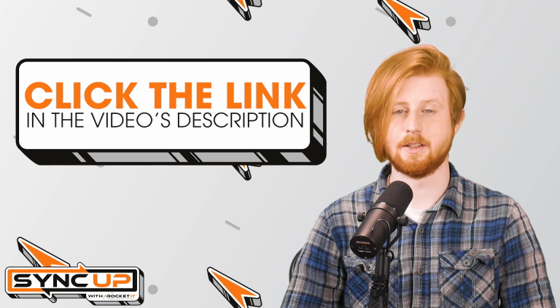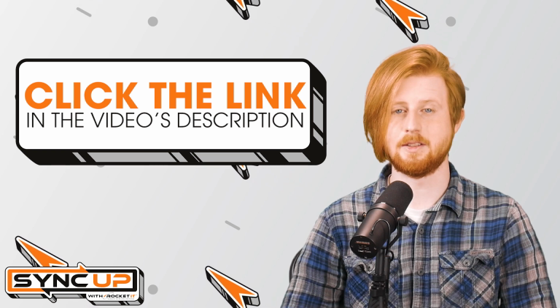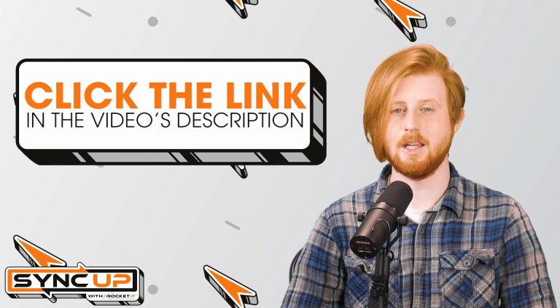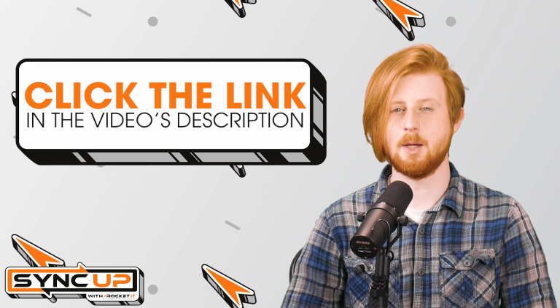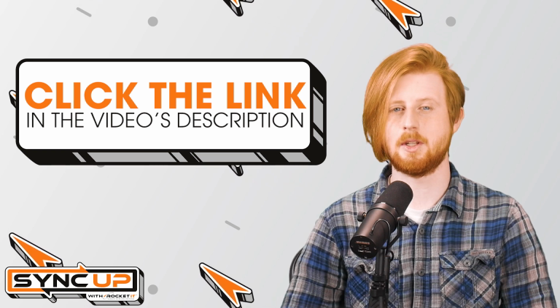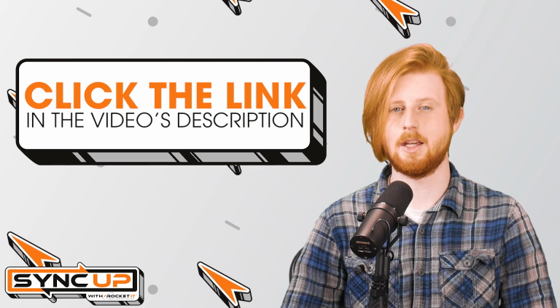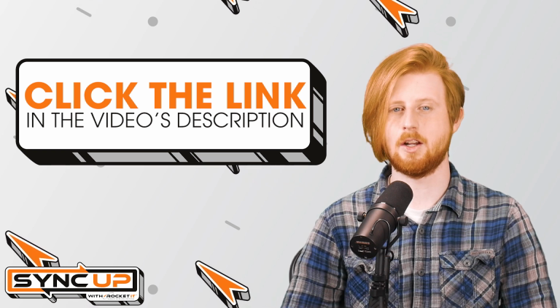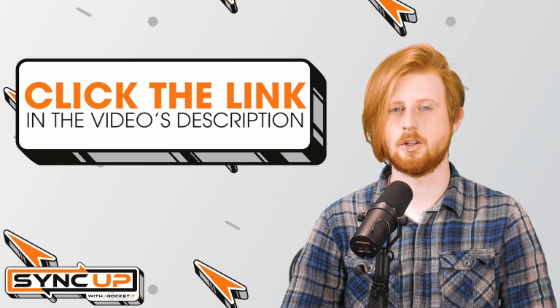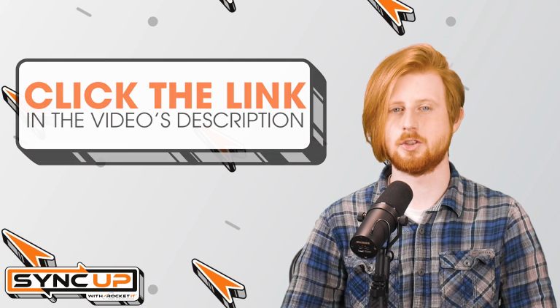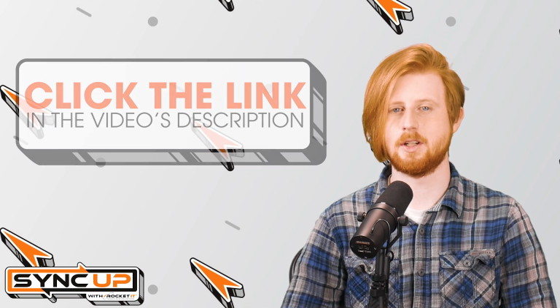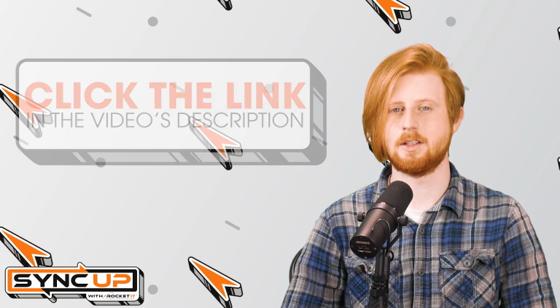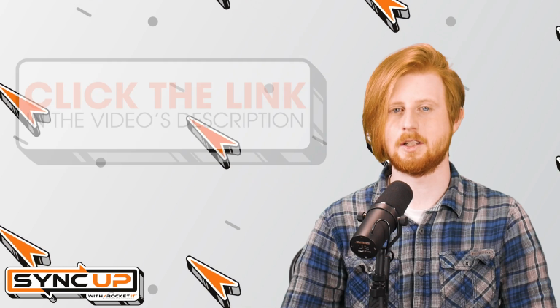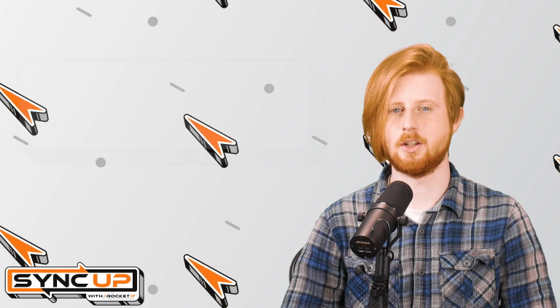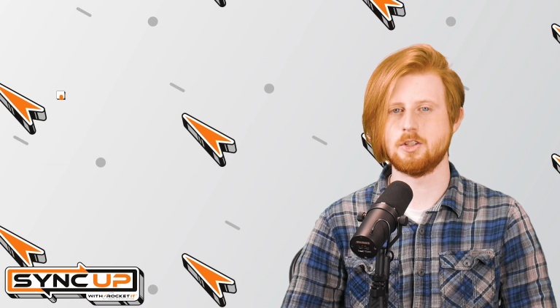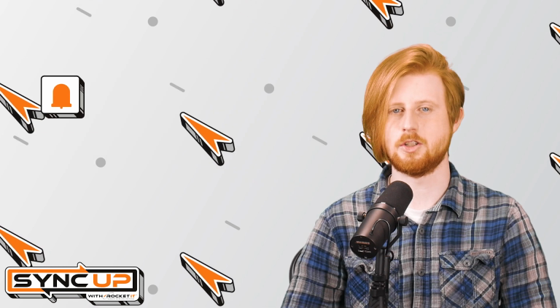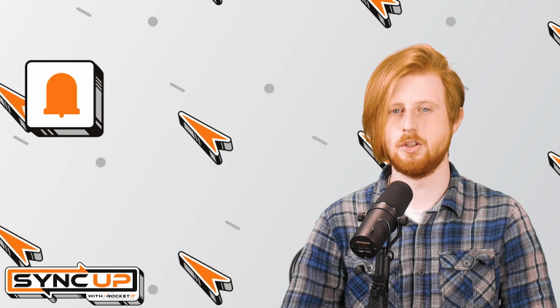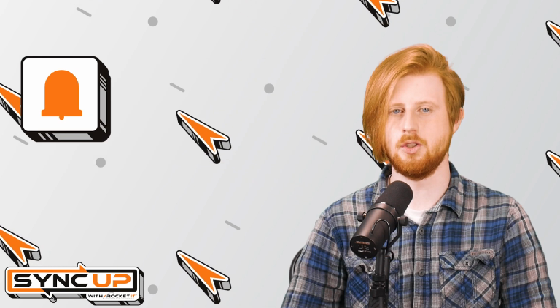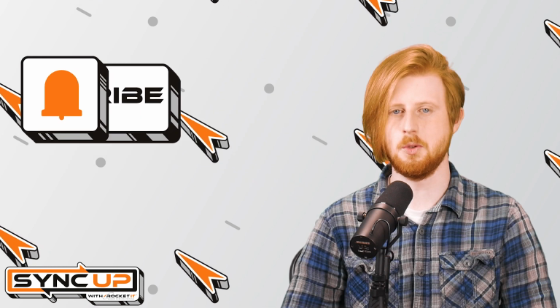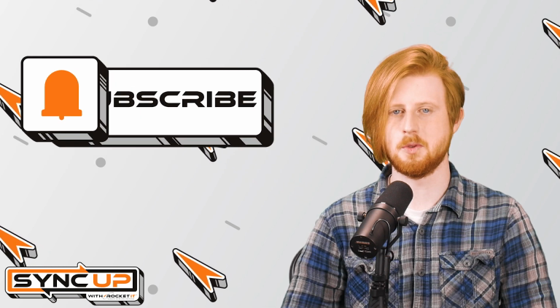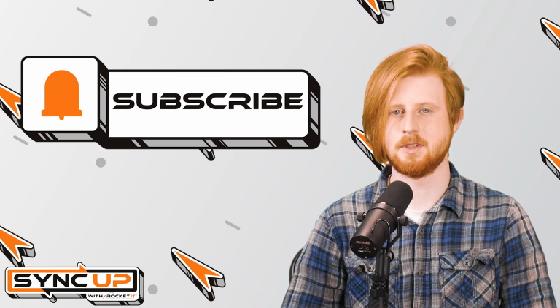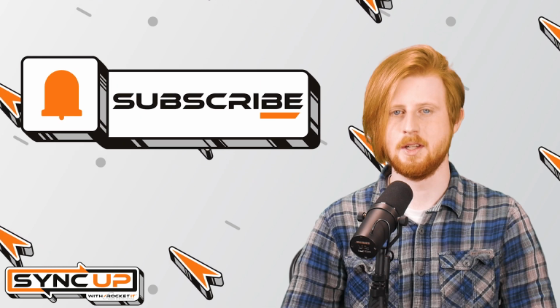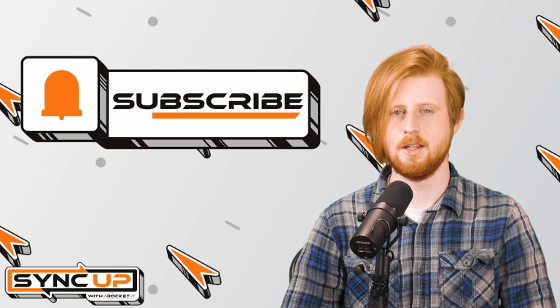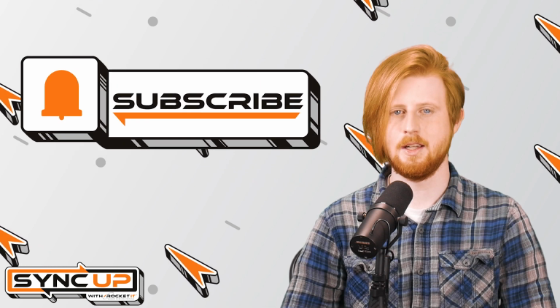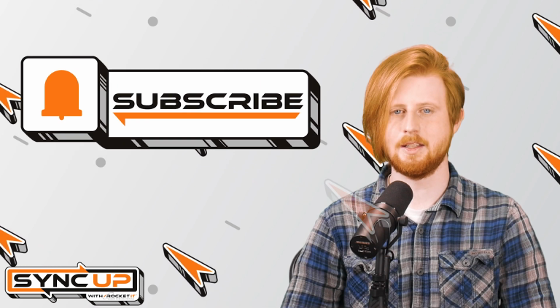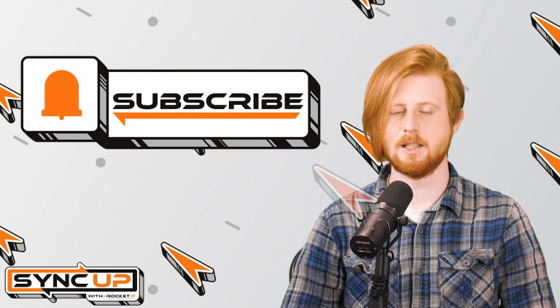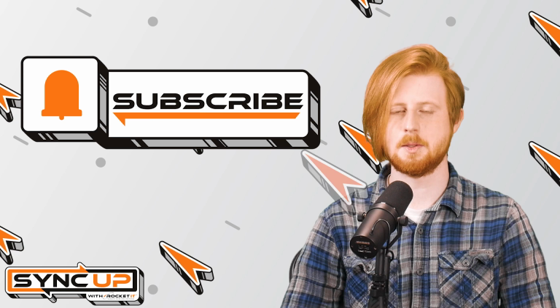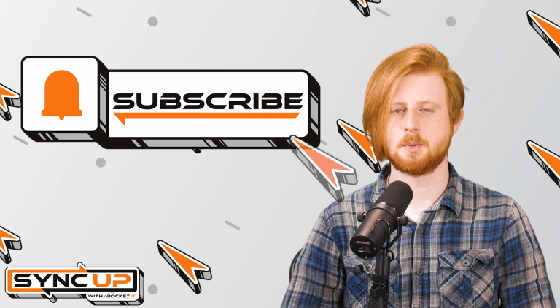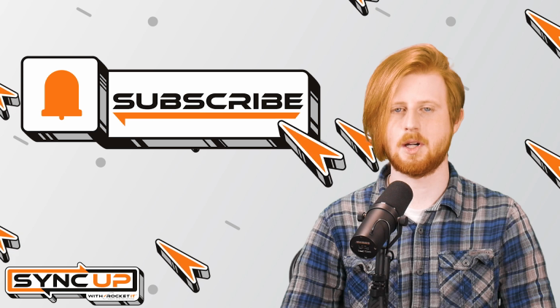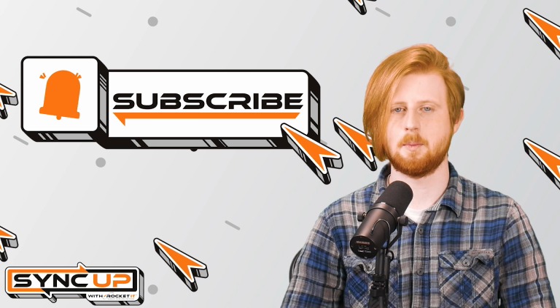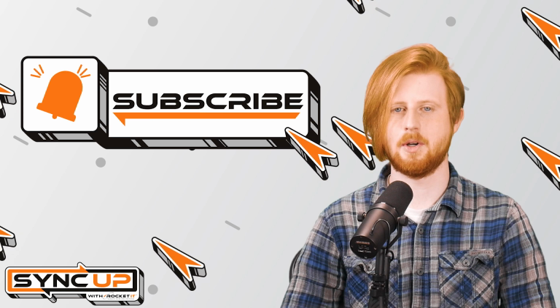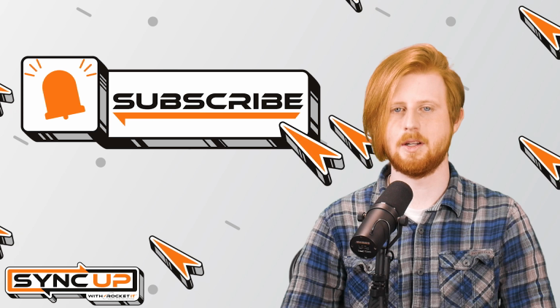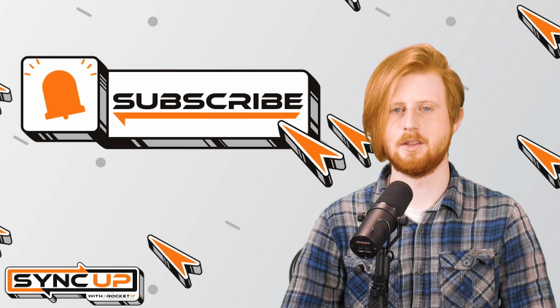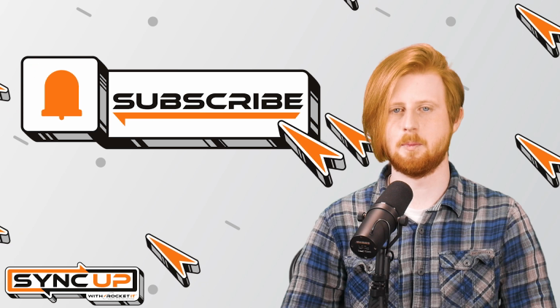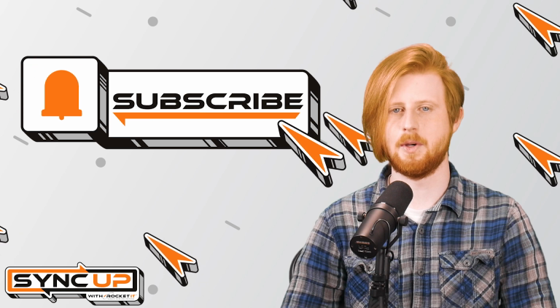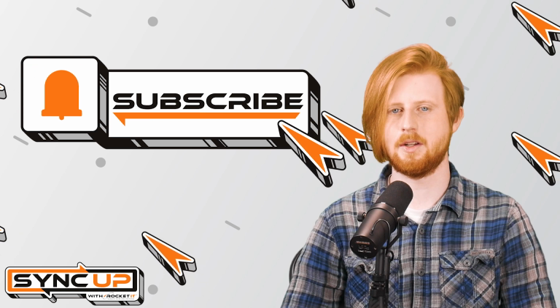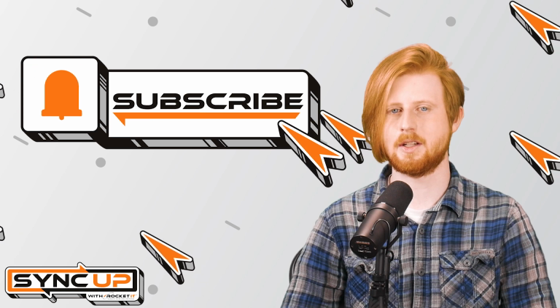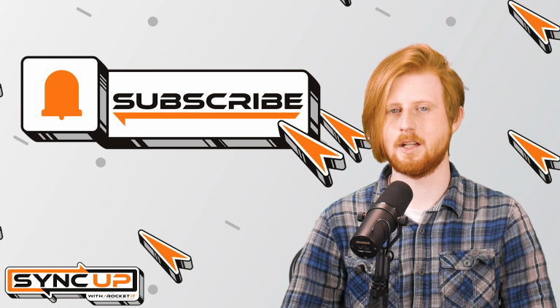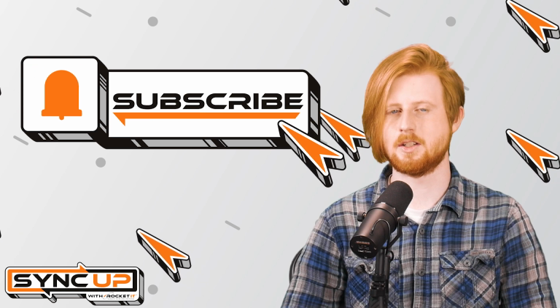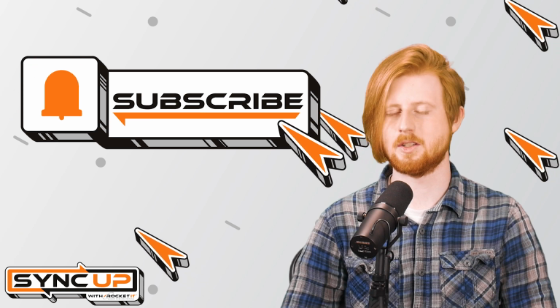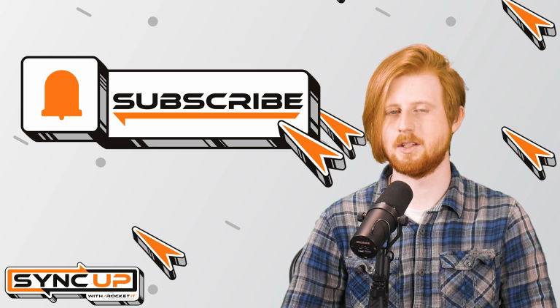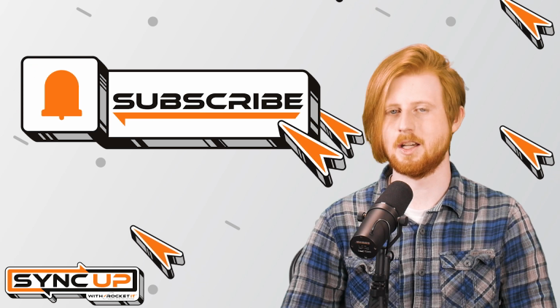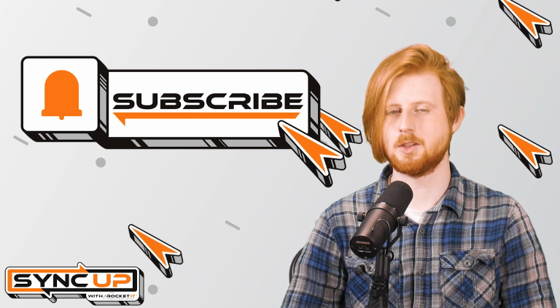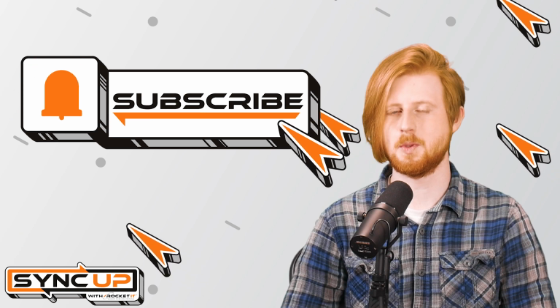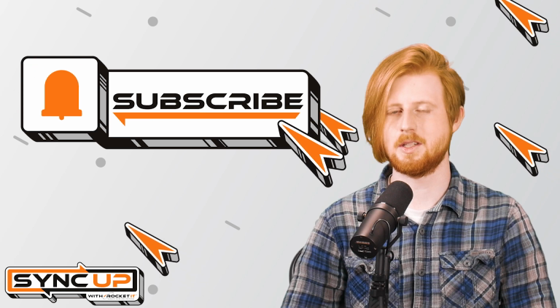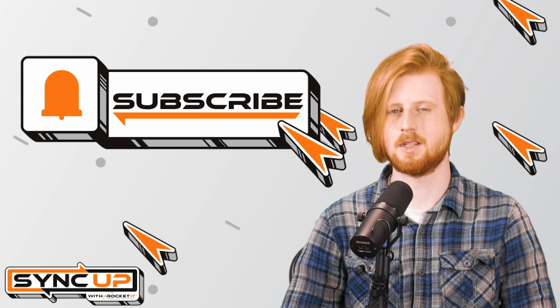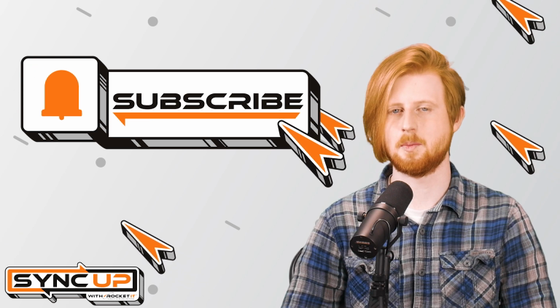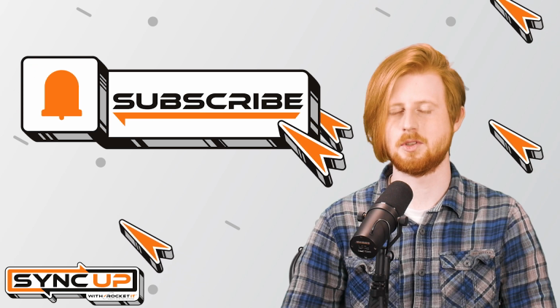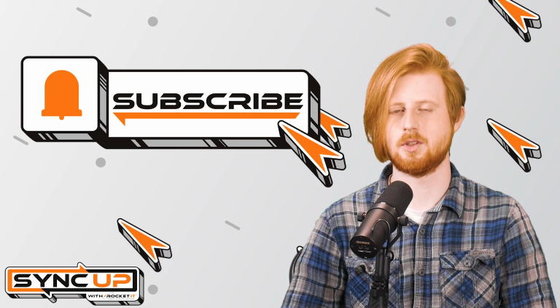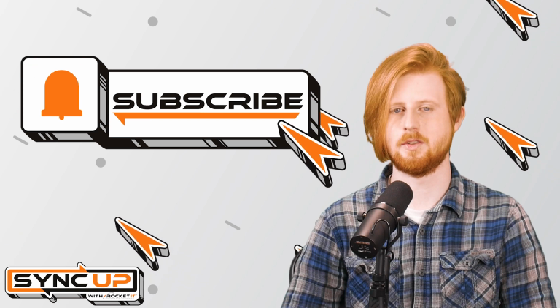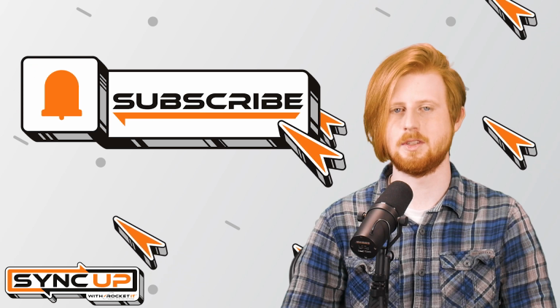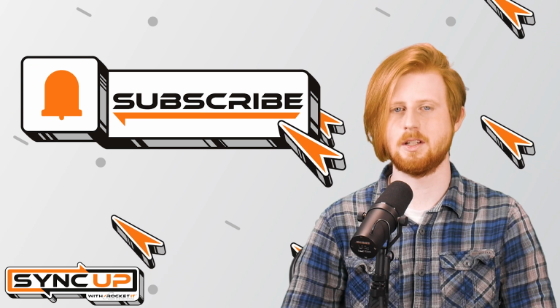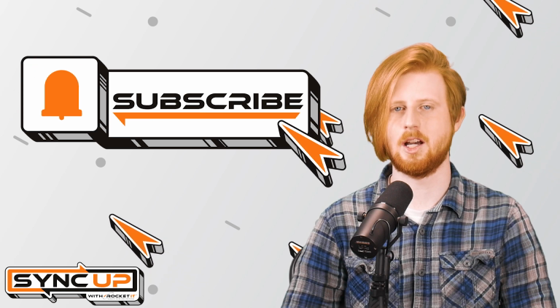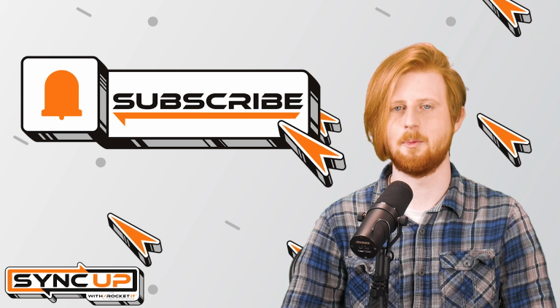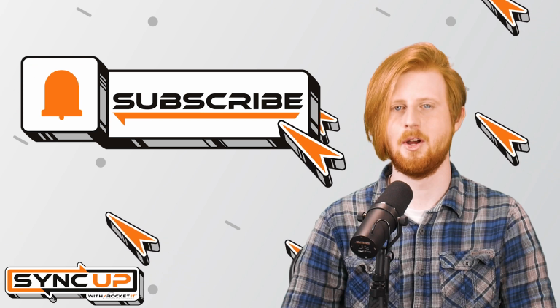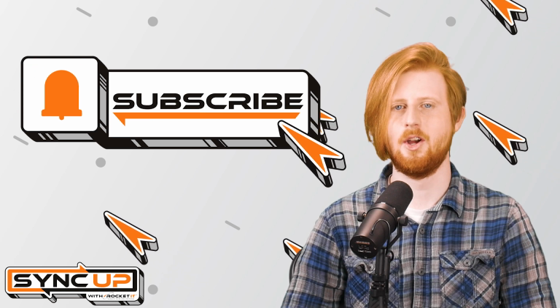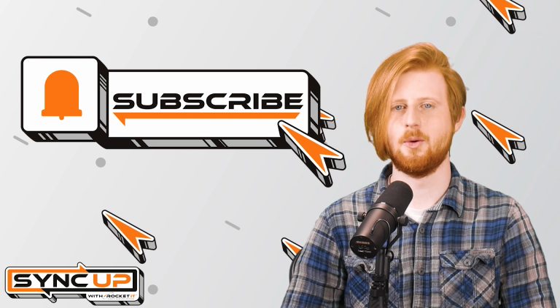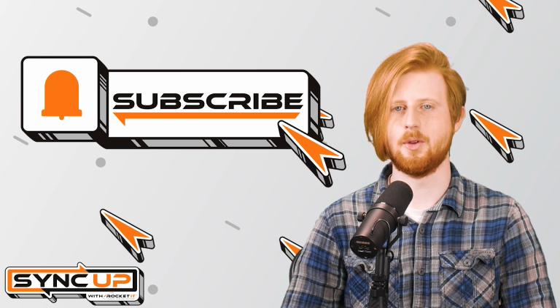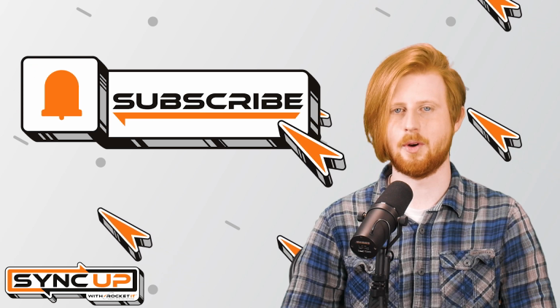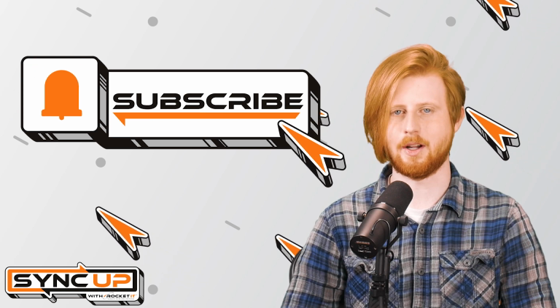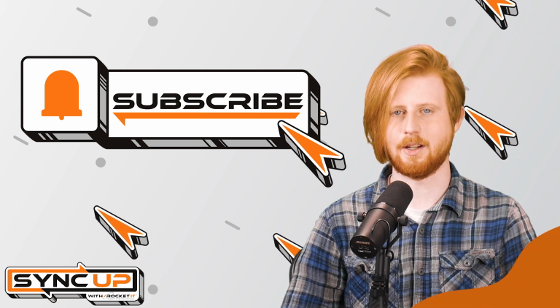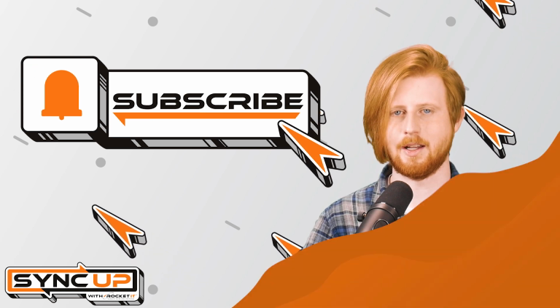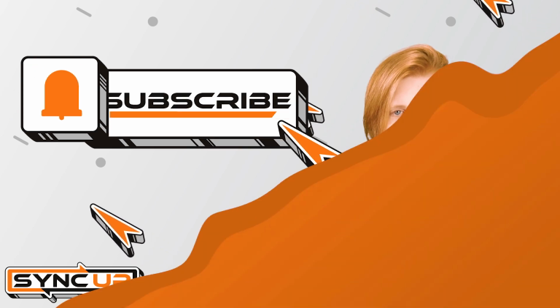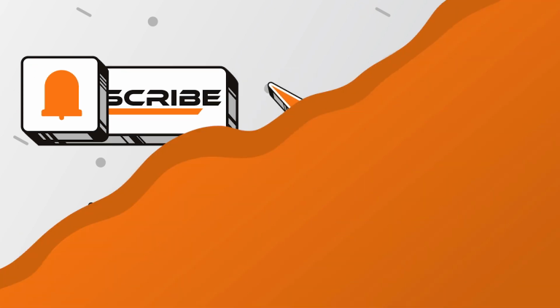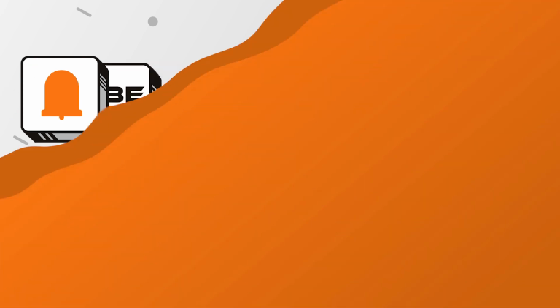And to stay up to date on trending technology news, hit that subscribe button and the bell to catch us on next week's episode of Sync Up with Rocket IT.